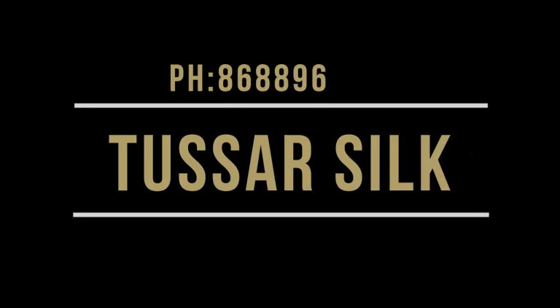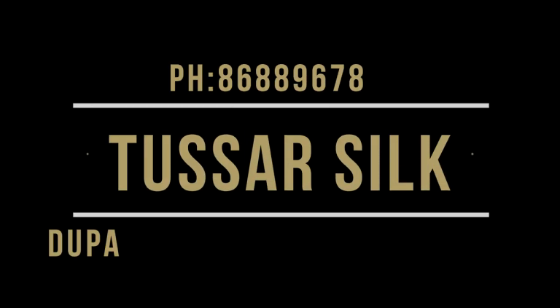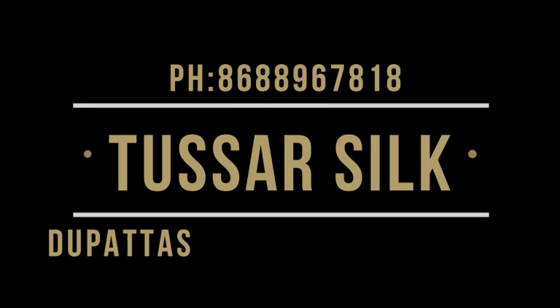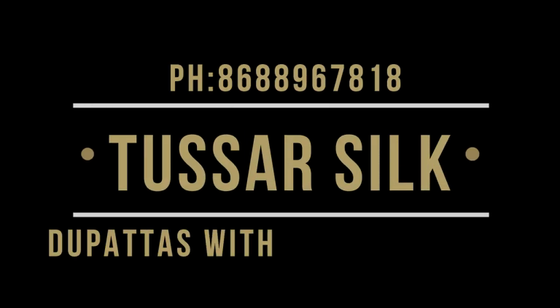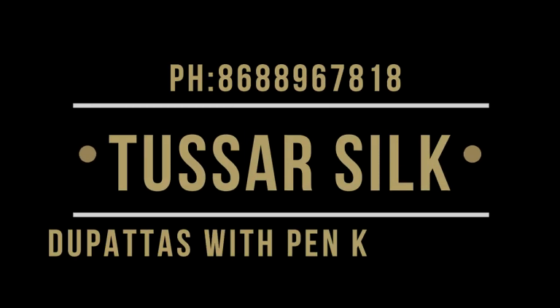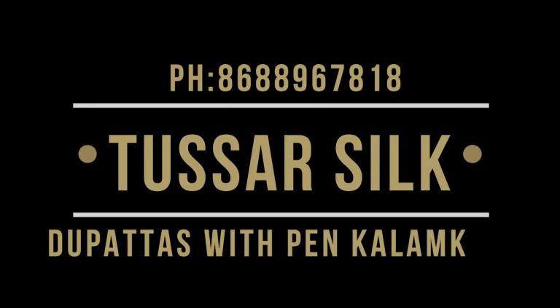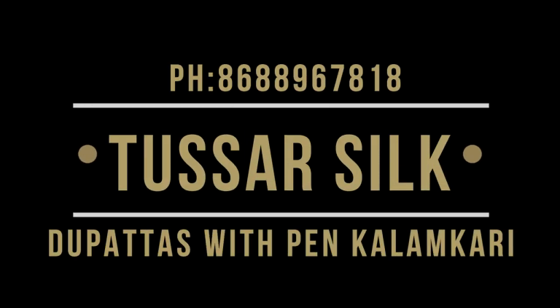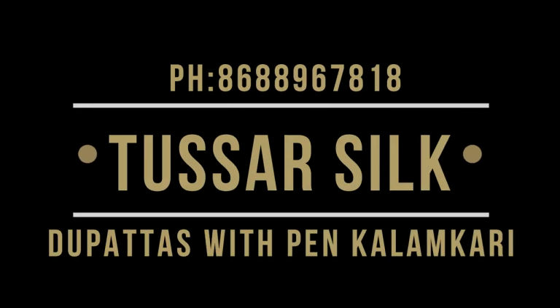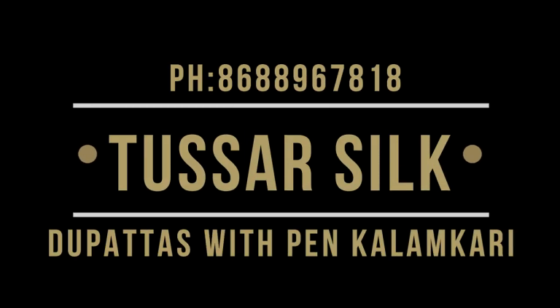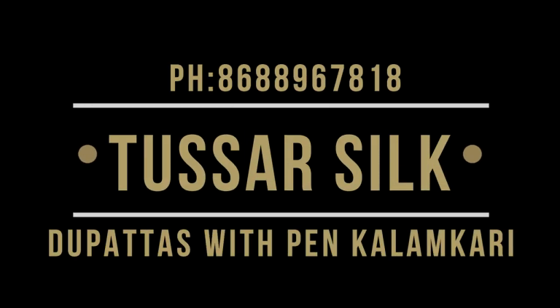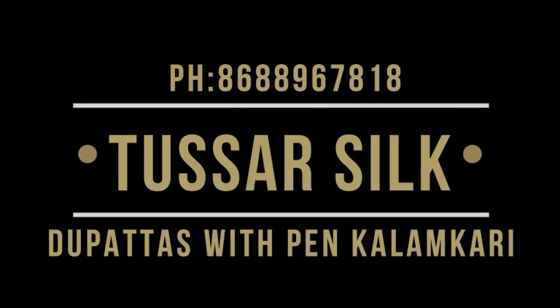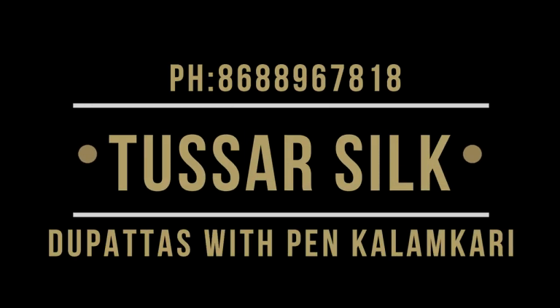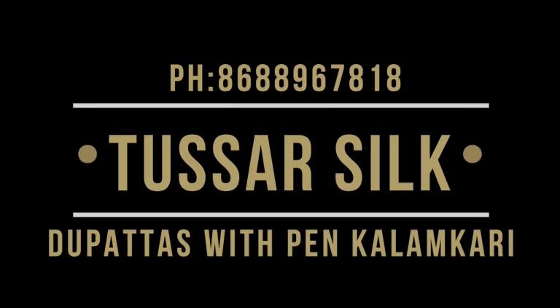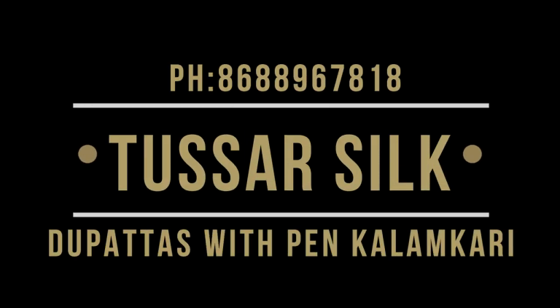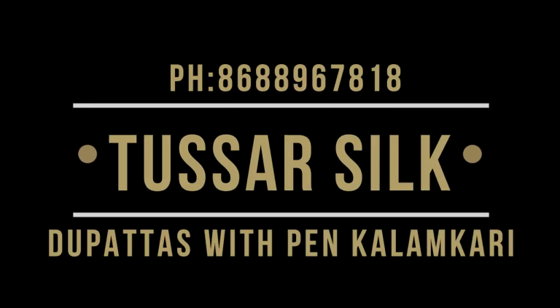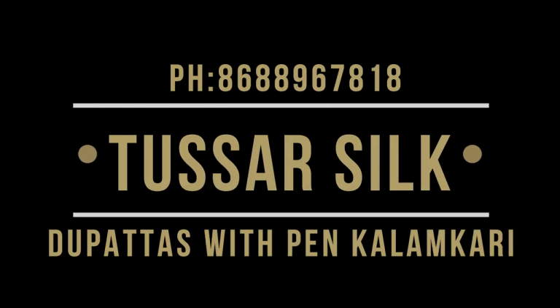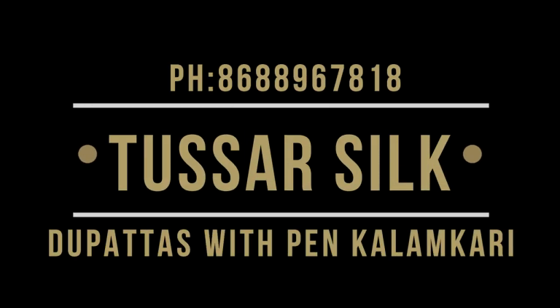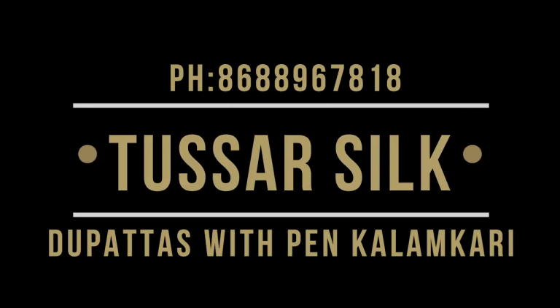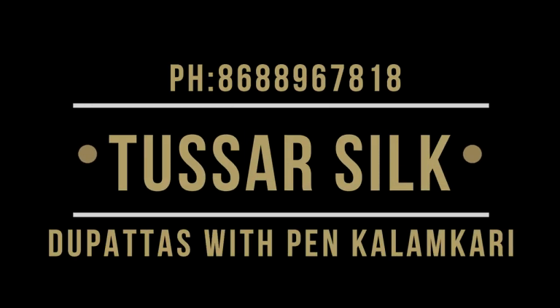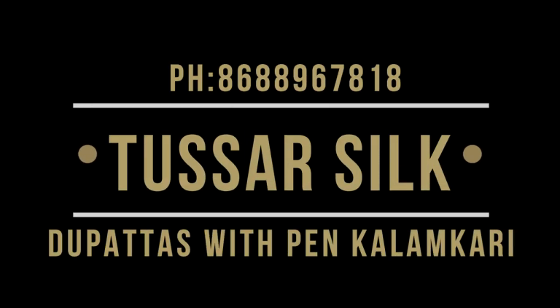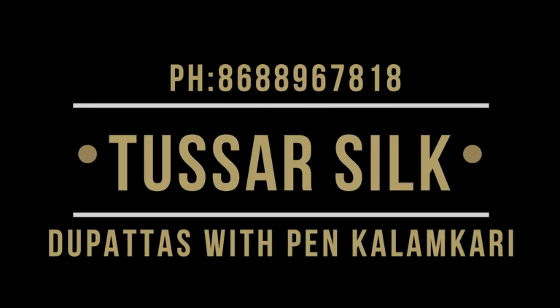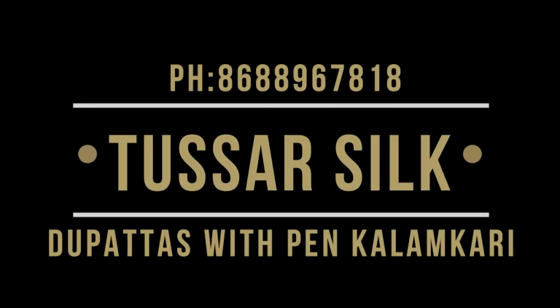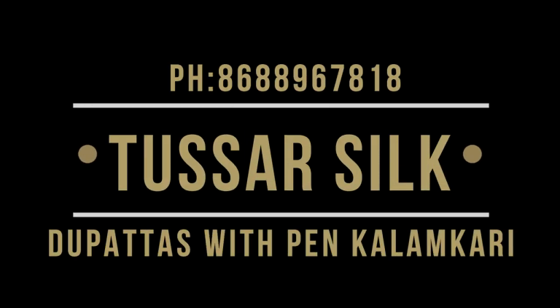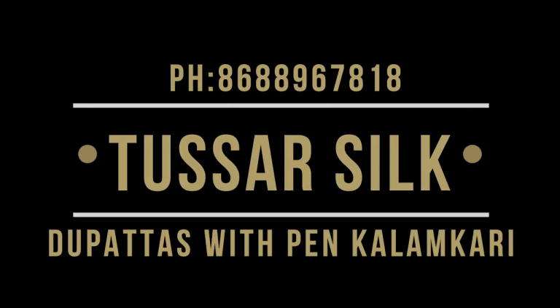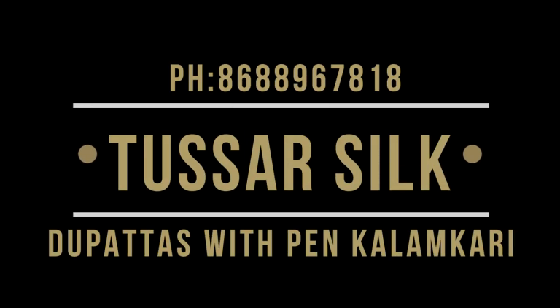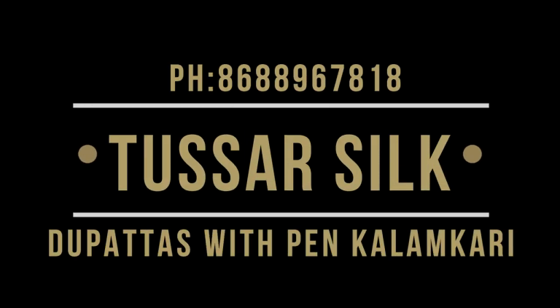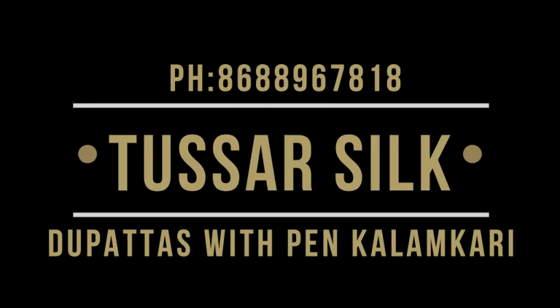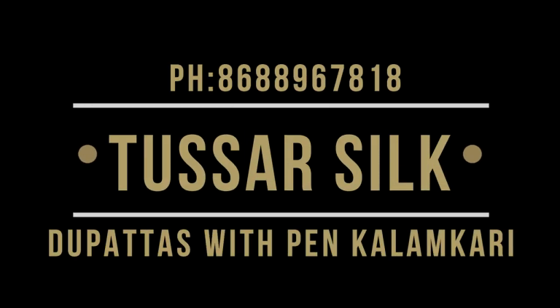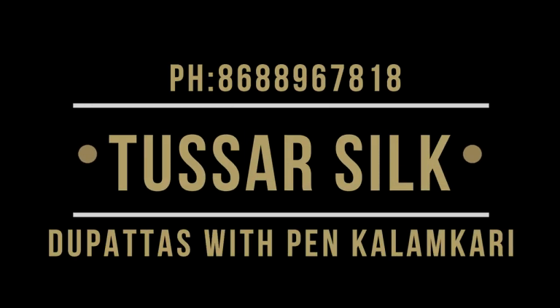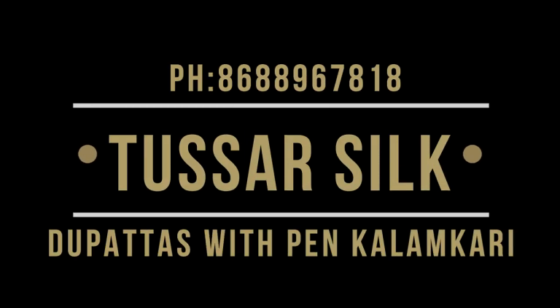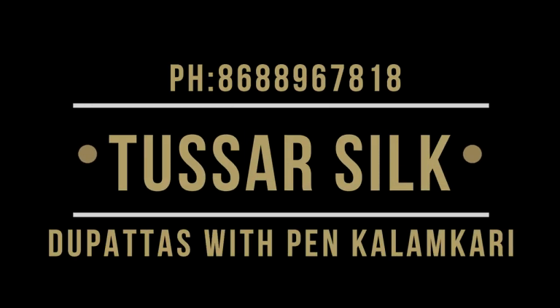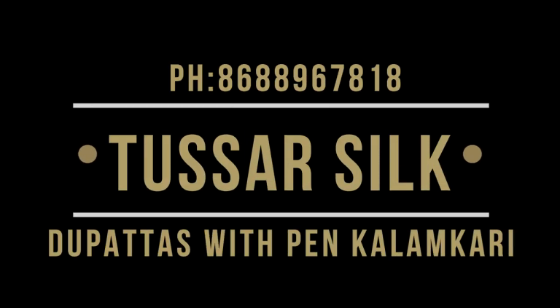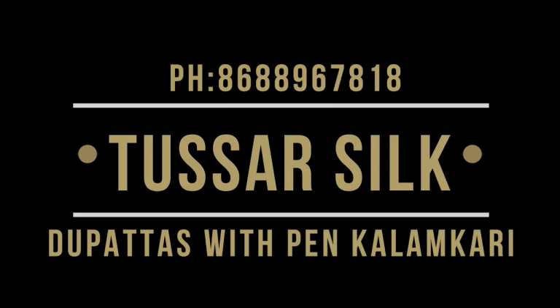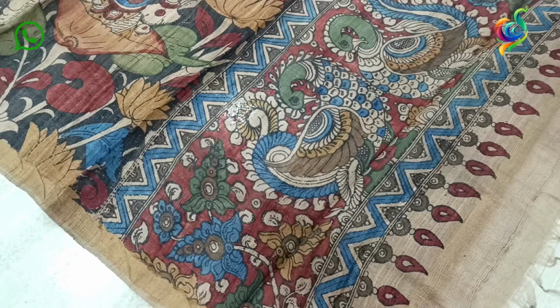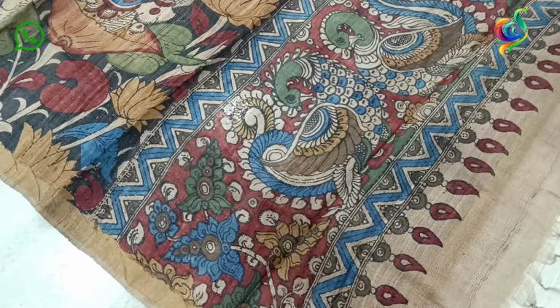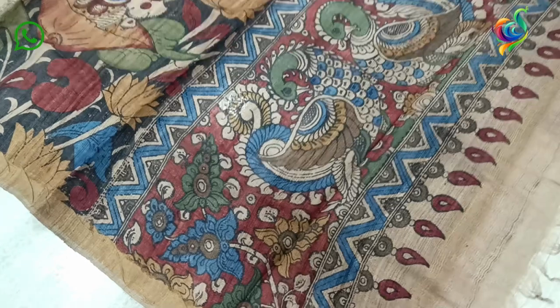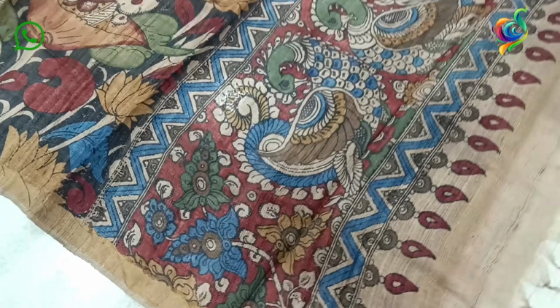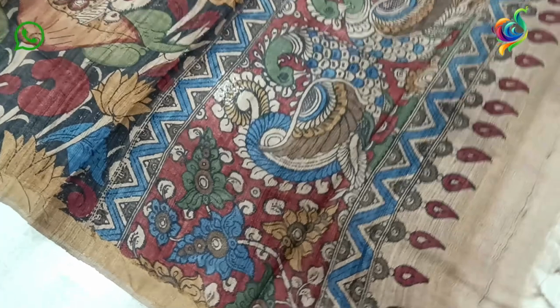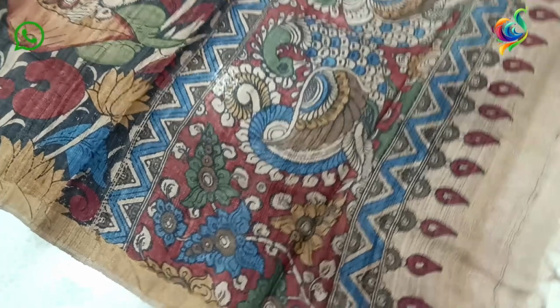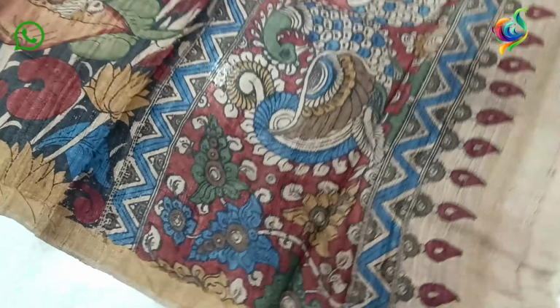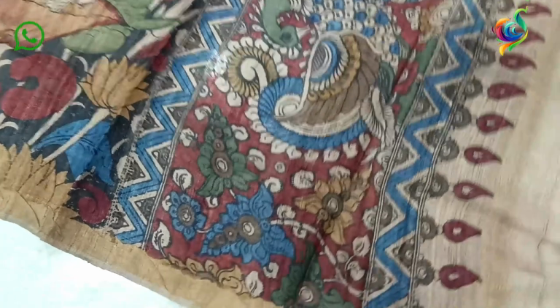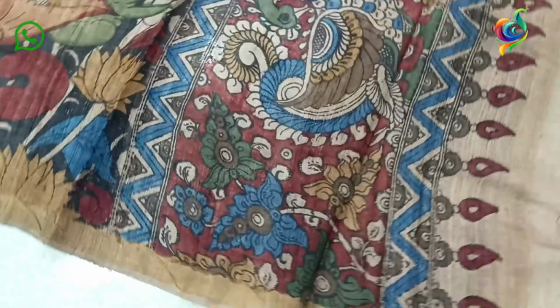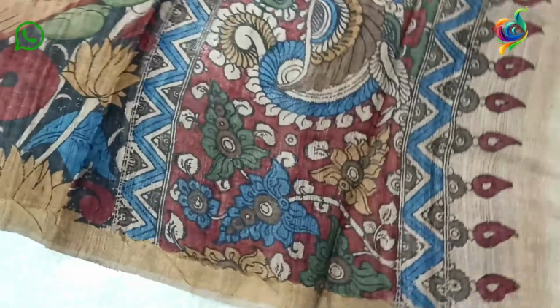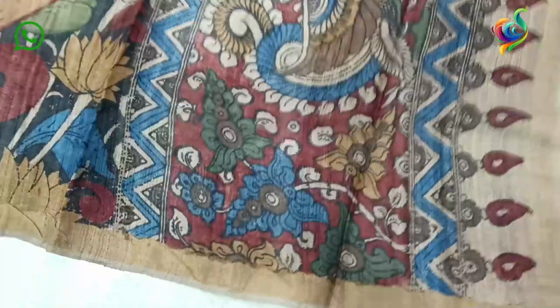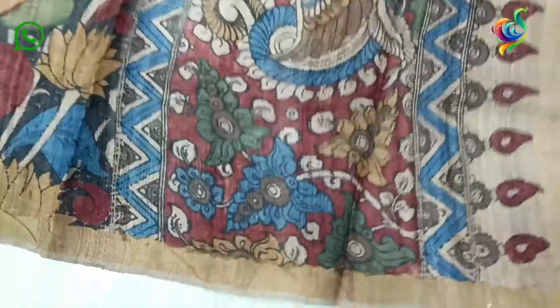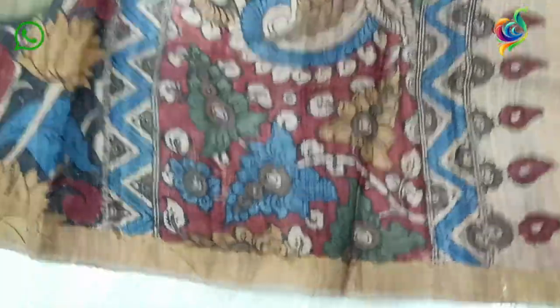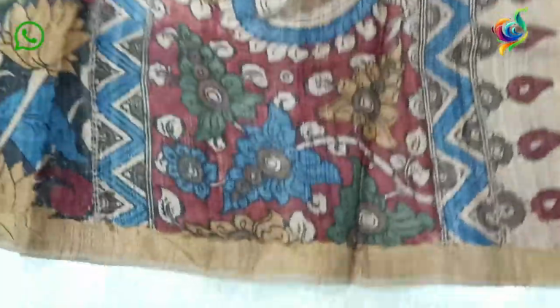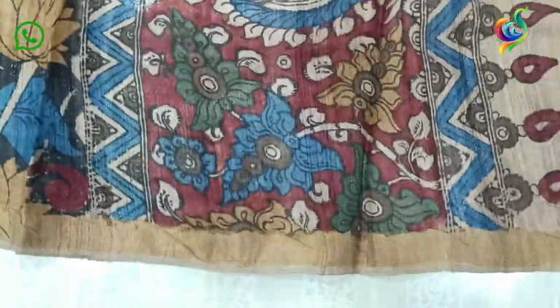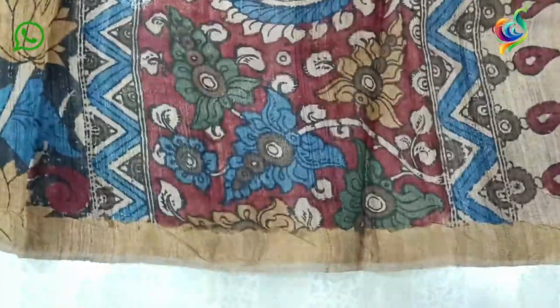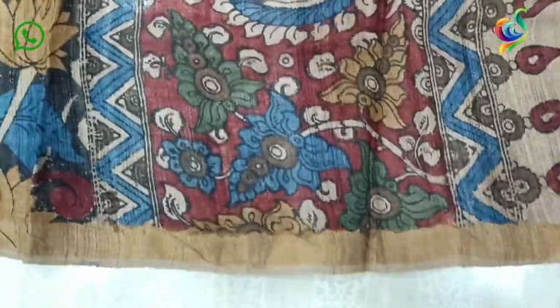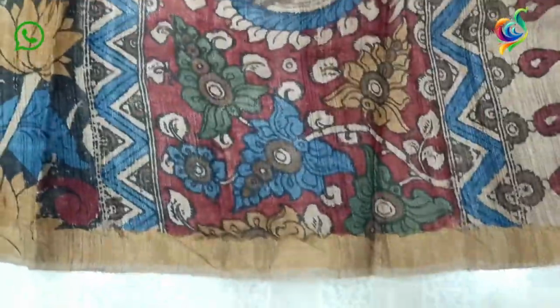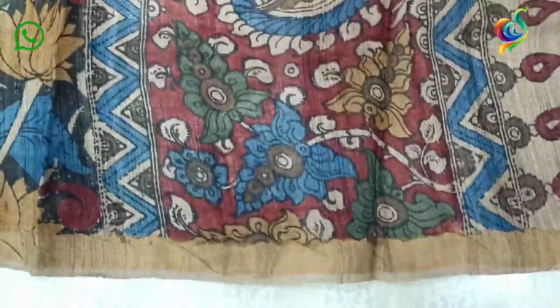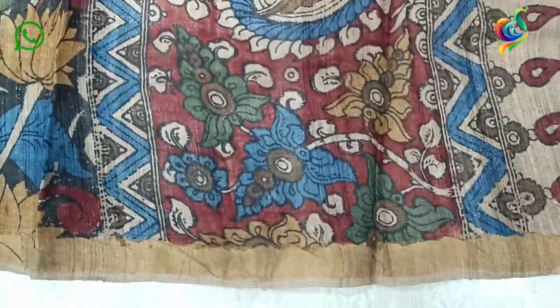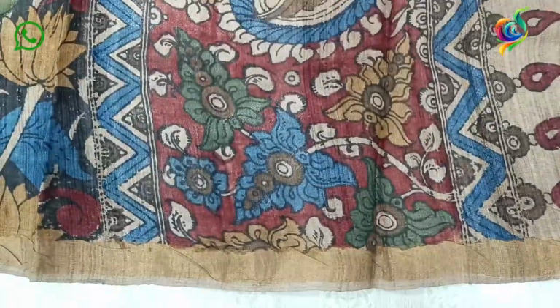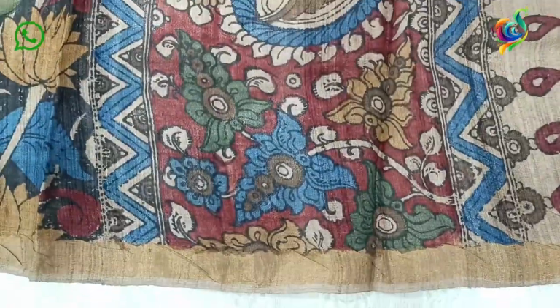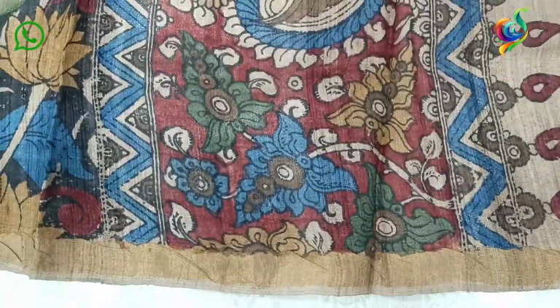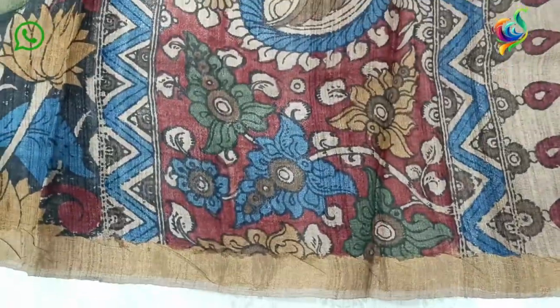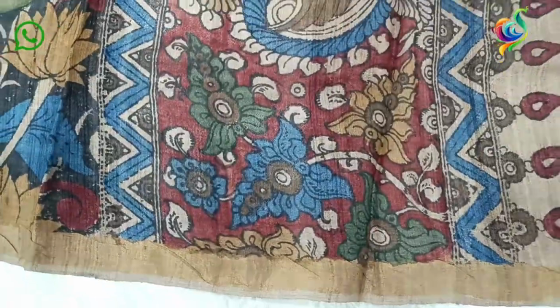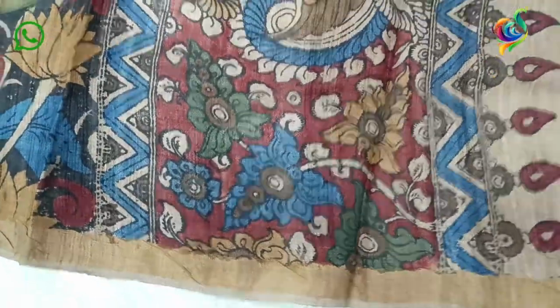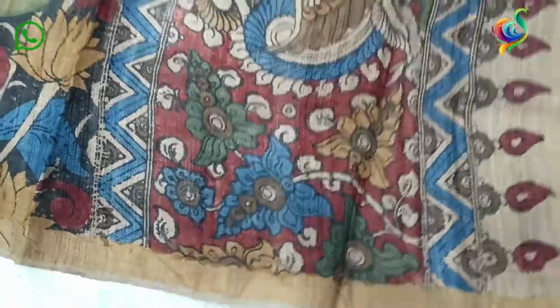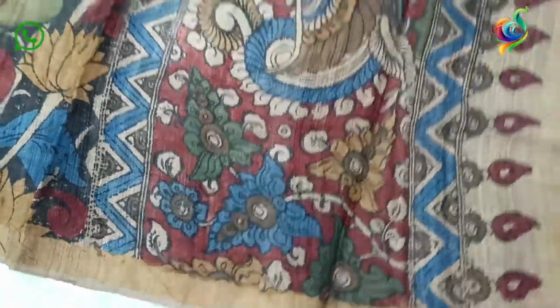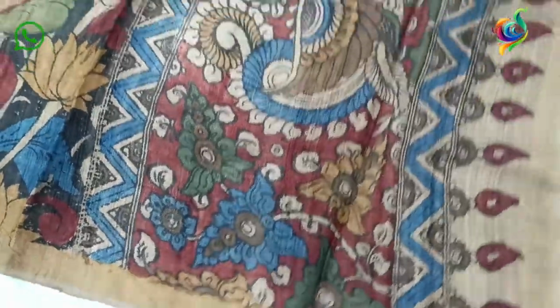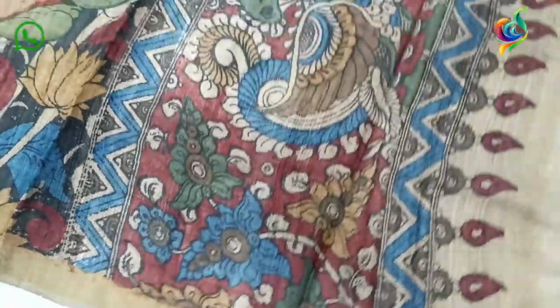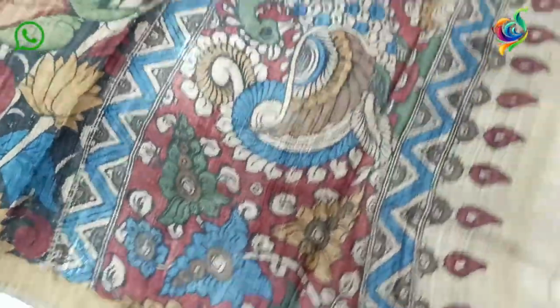Hello everyone, welcome to Kalamkari Sari, Sri Kalahasti. Today,